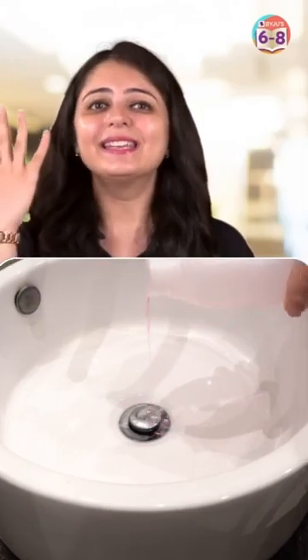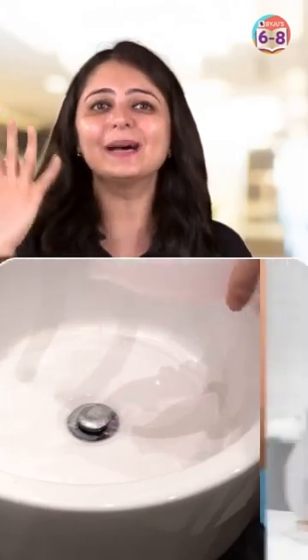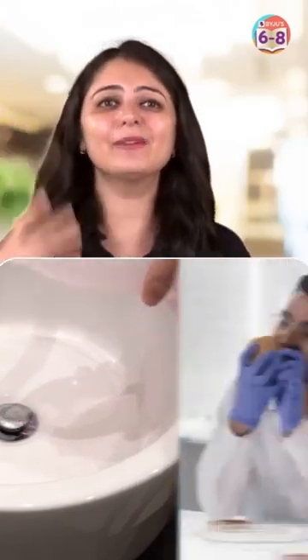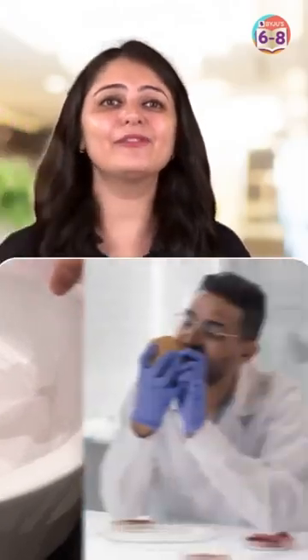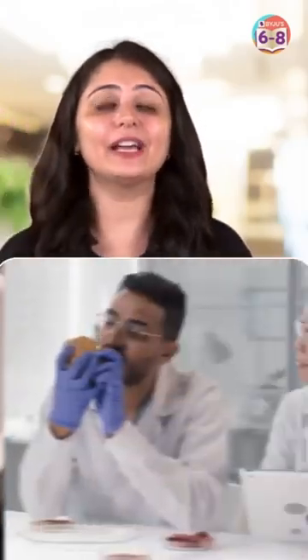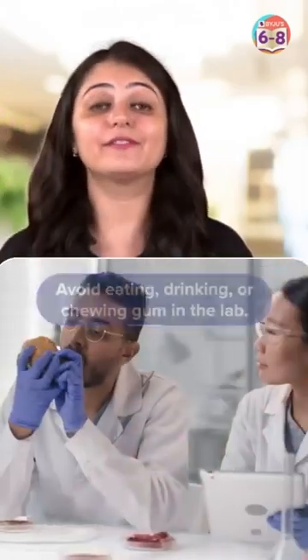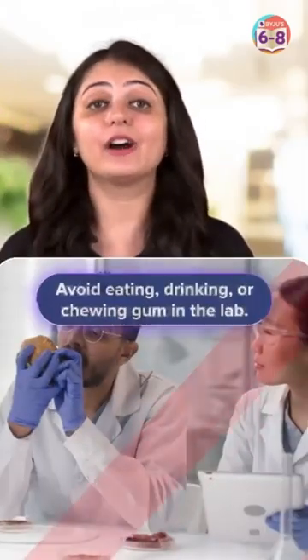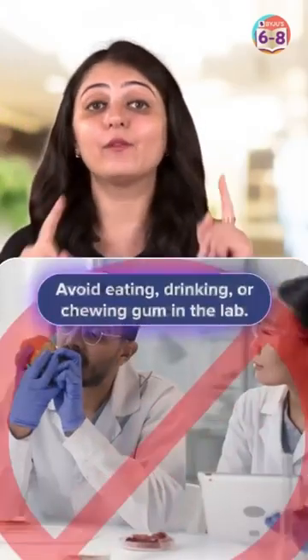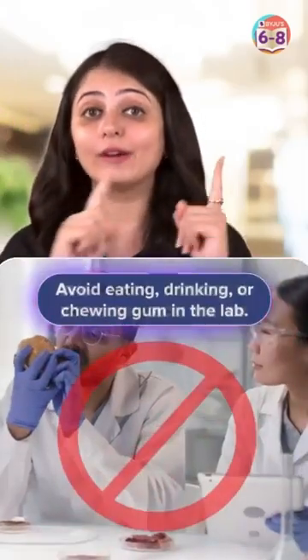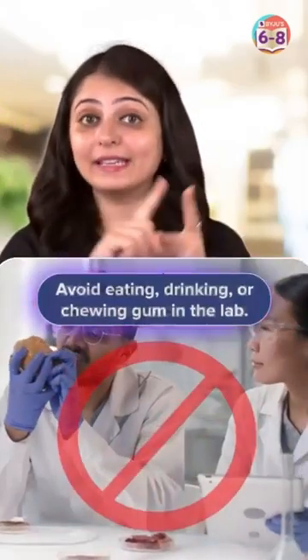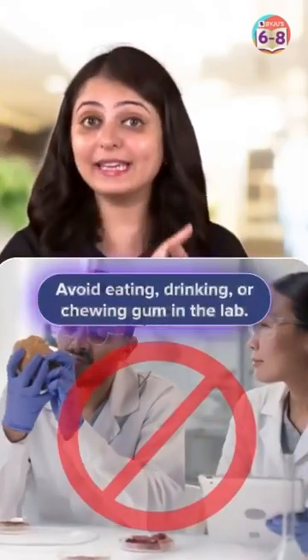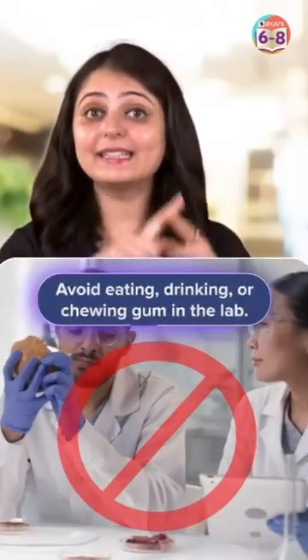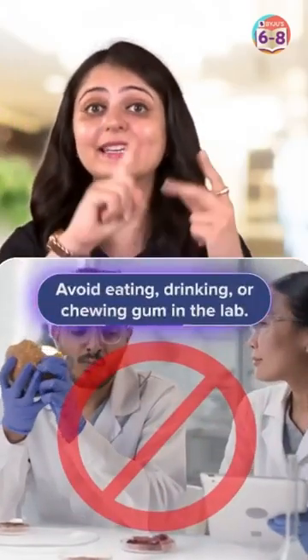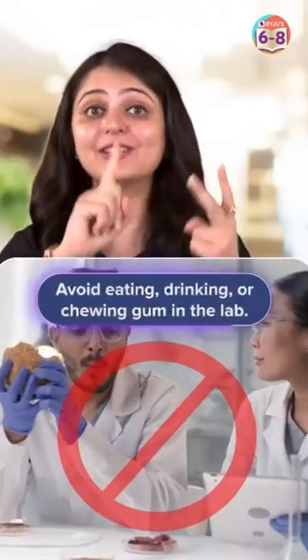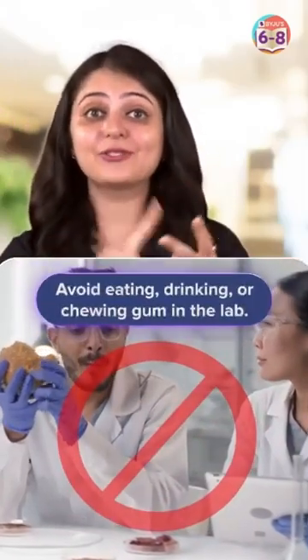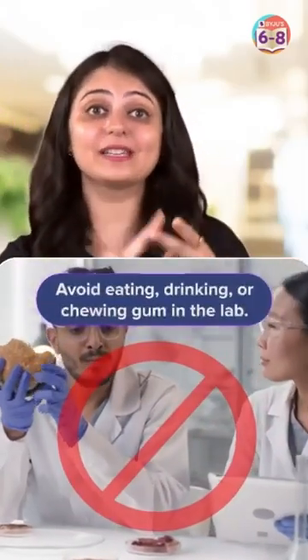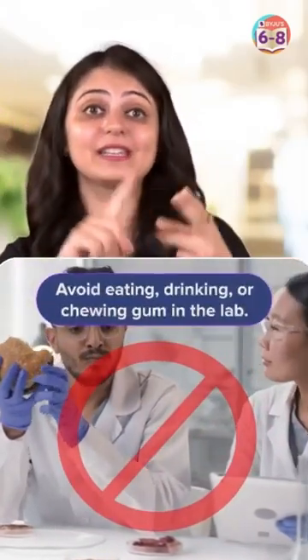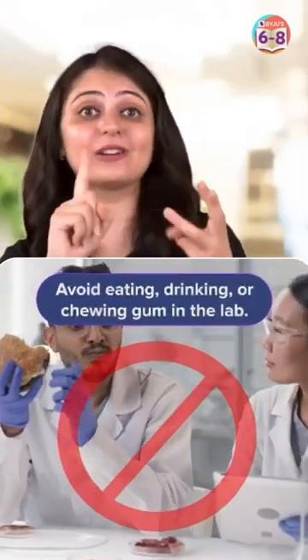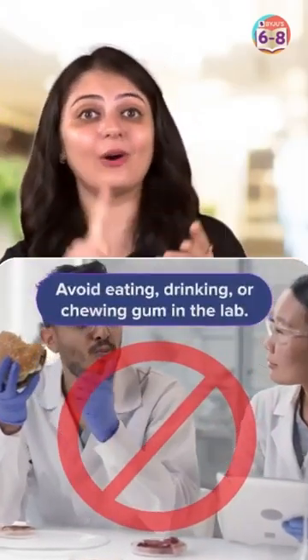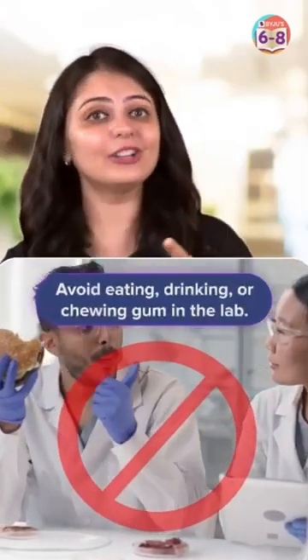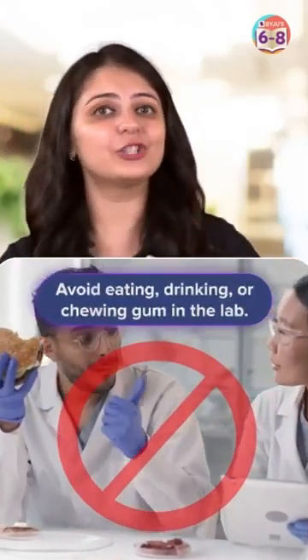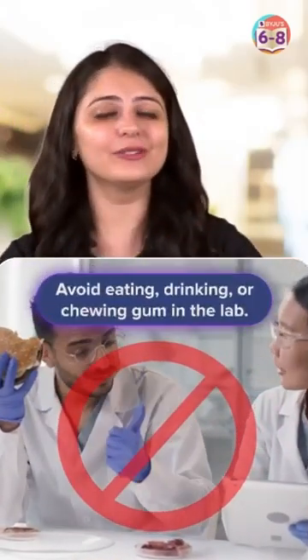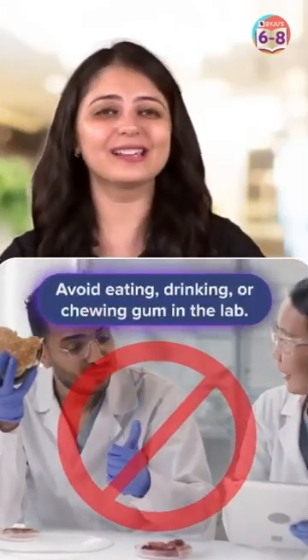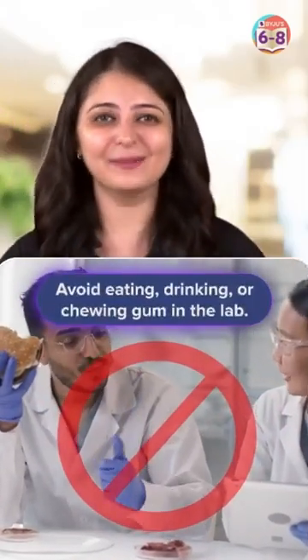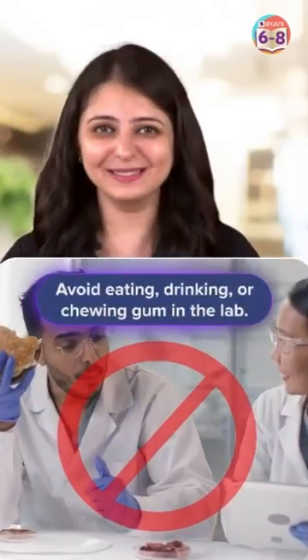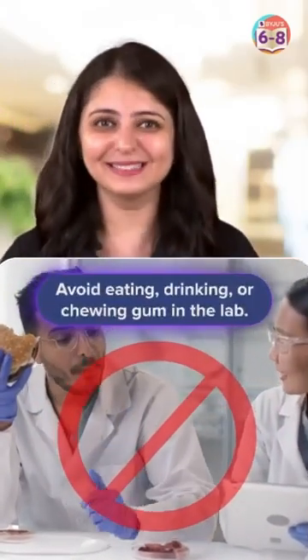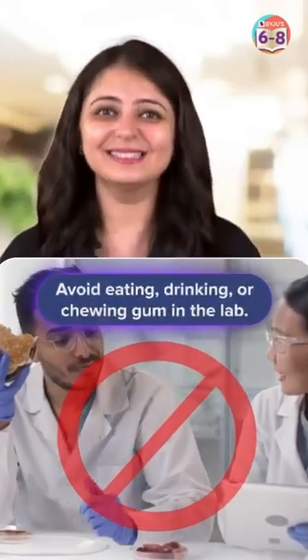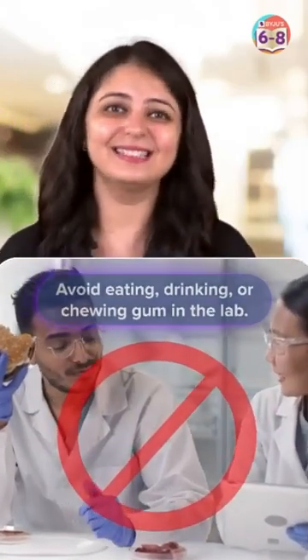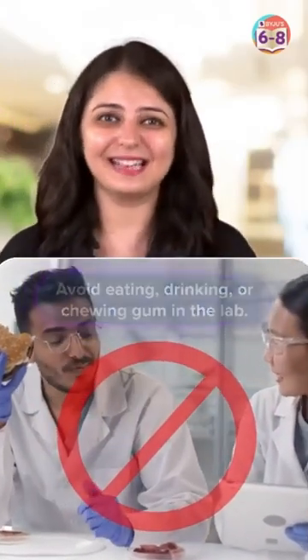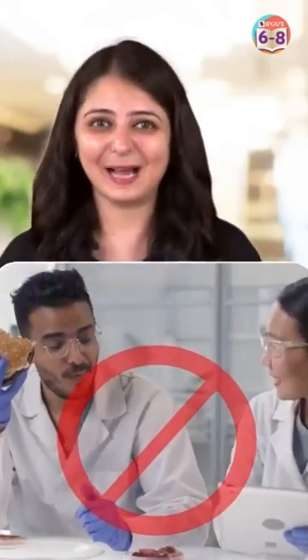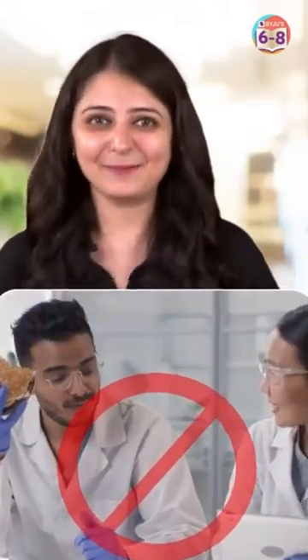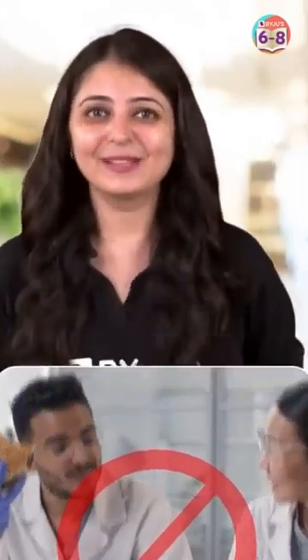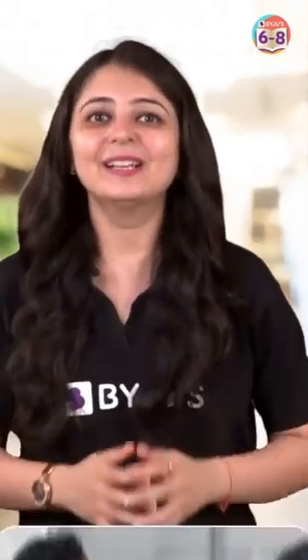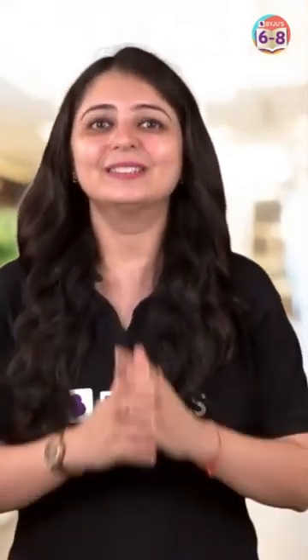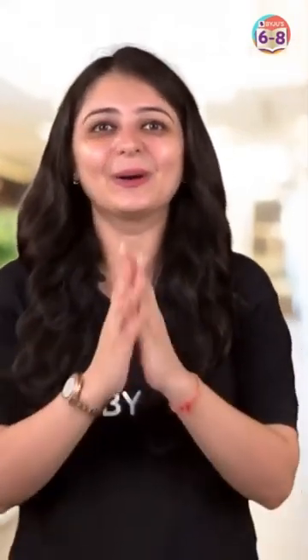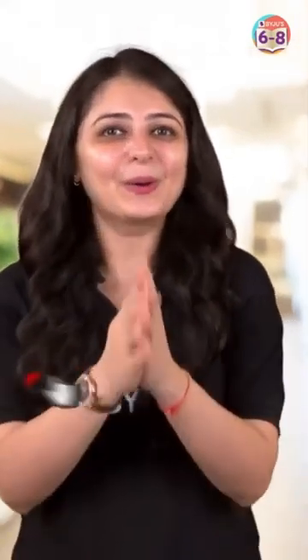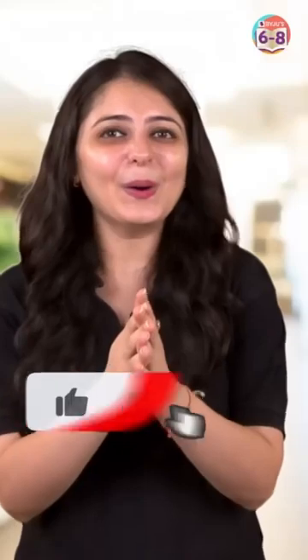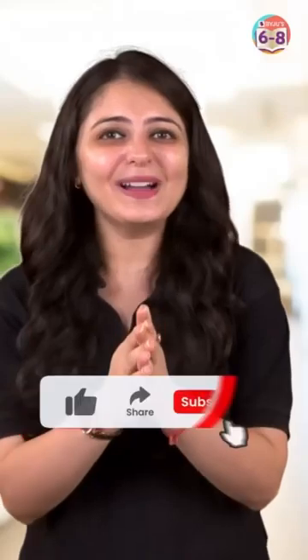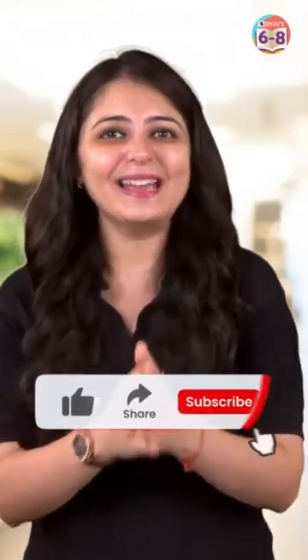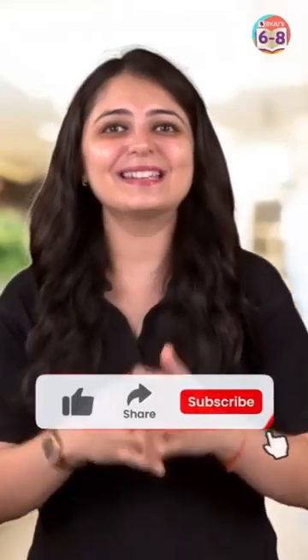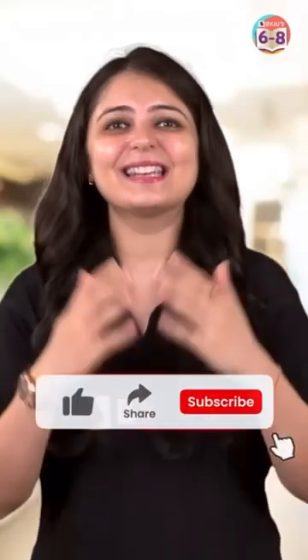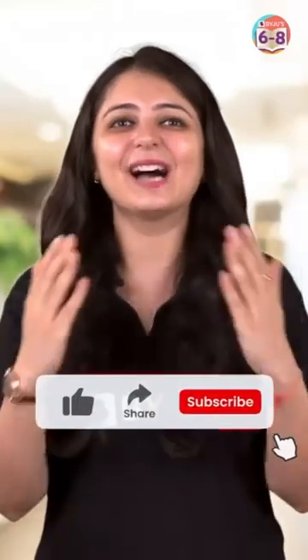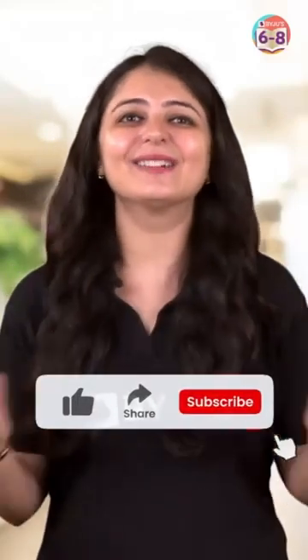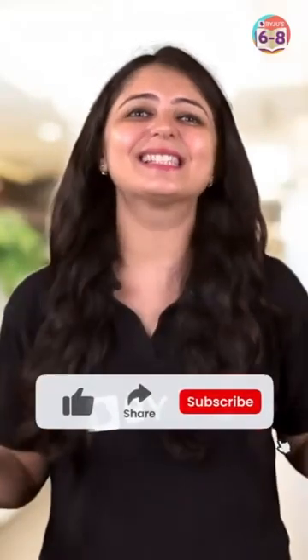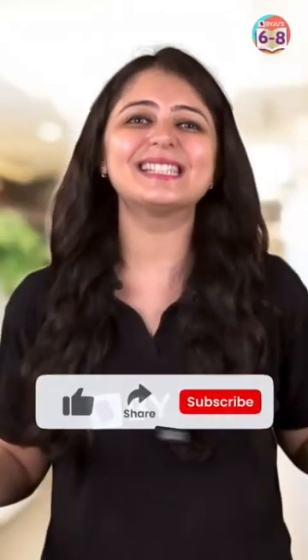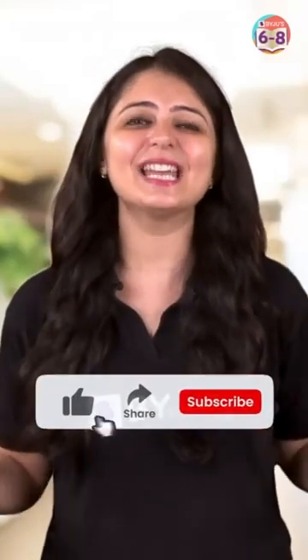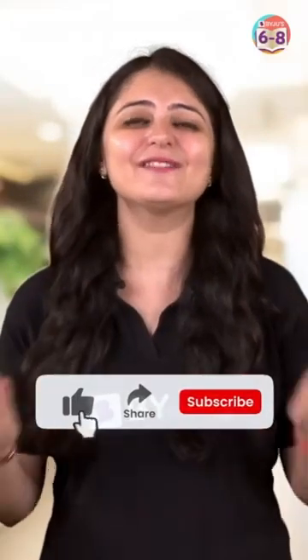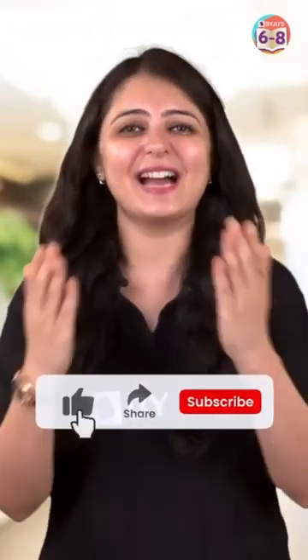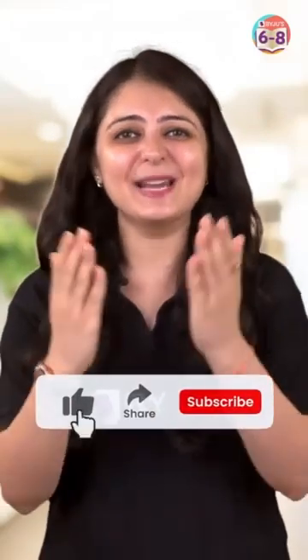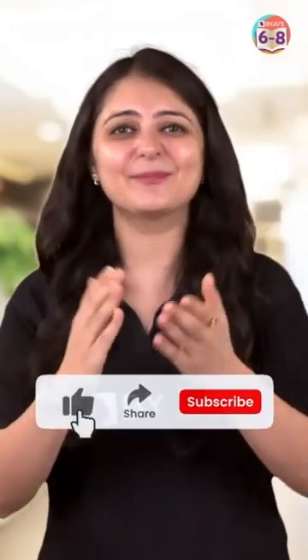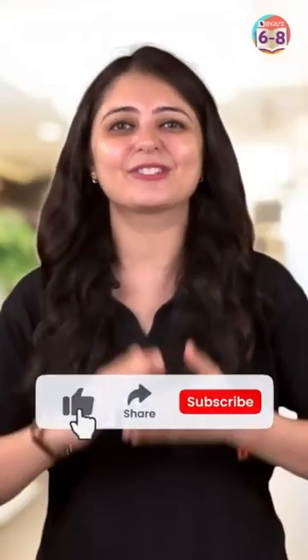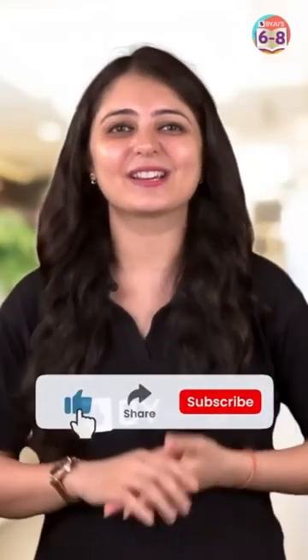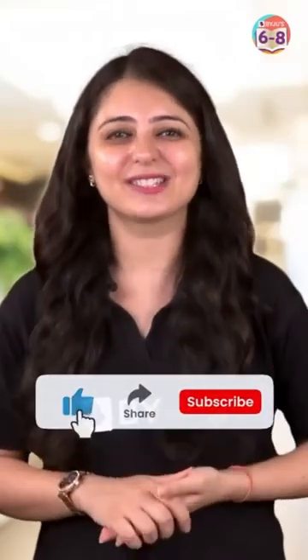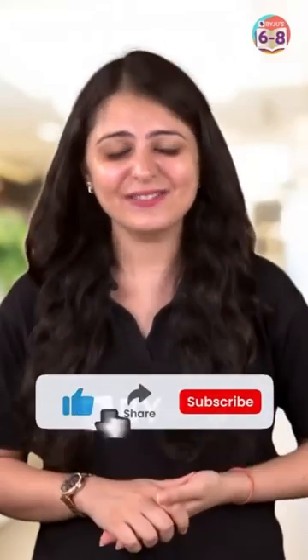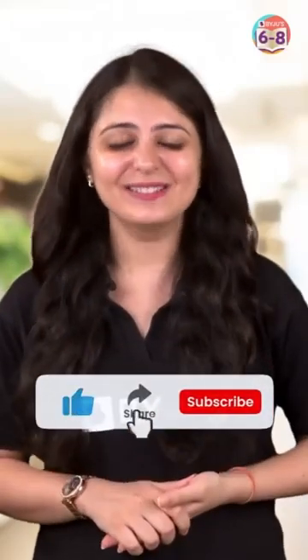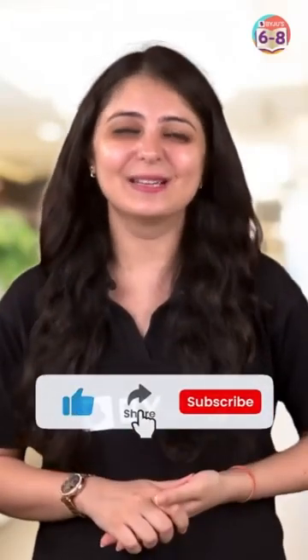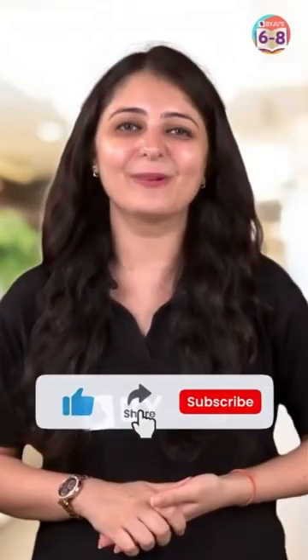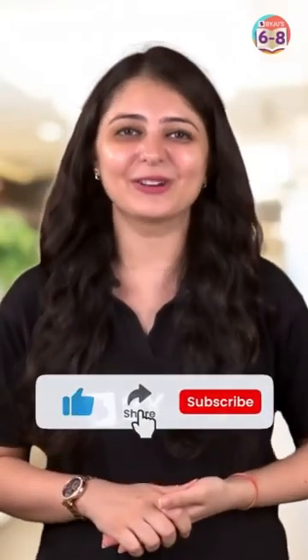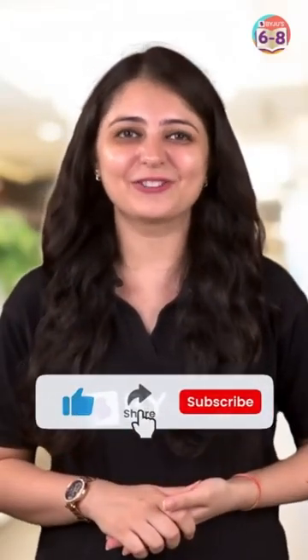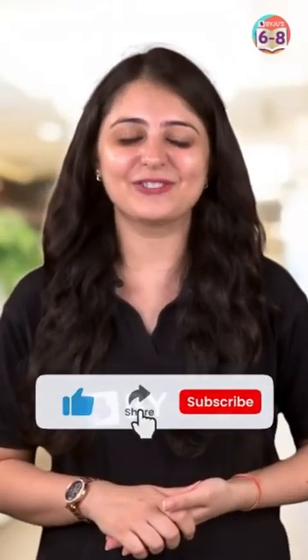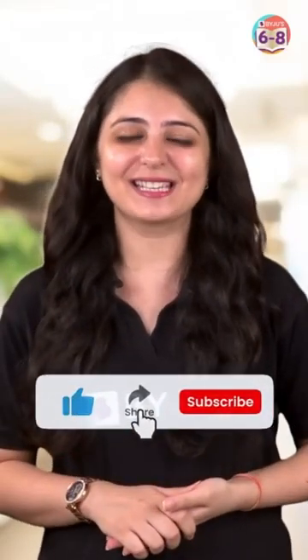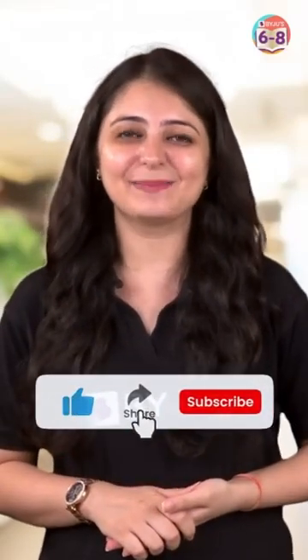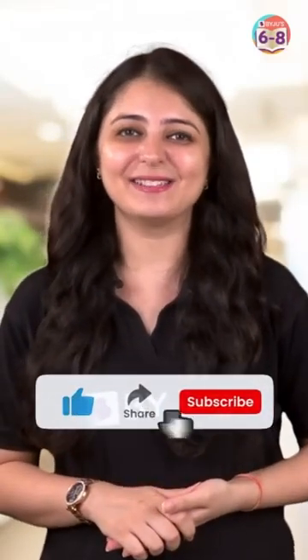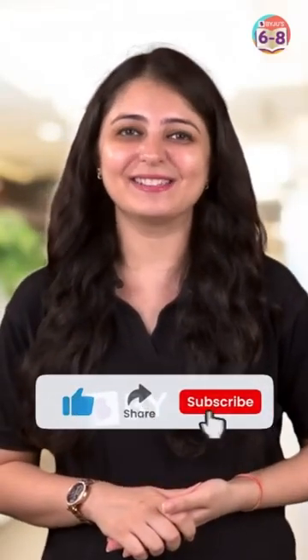5. Avoid eating, drinking, or chewing gum in the lab. Now go ahead and have a safe and productive laboratory experience.